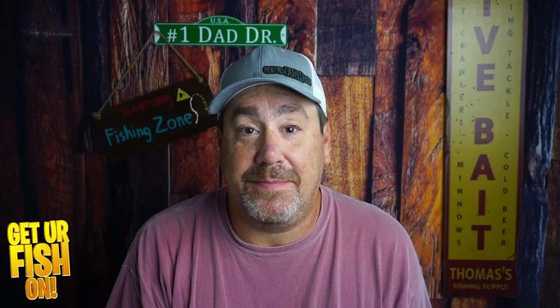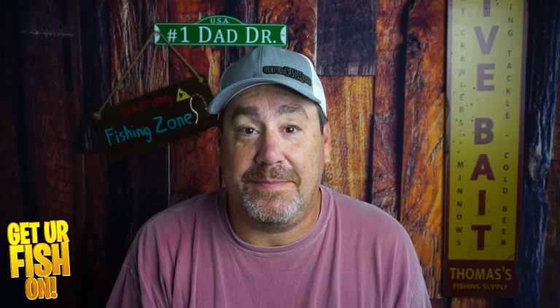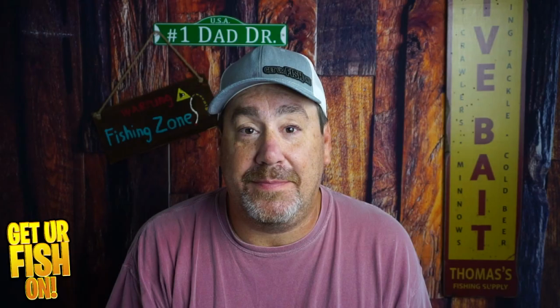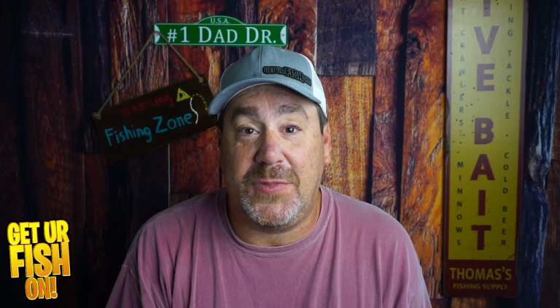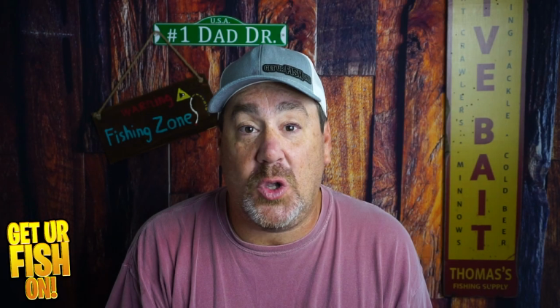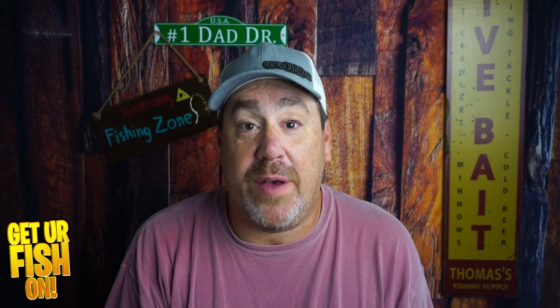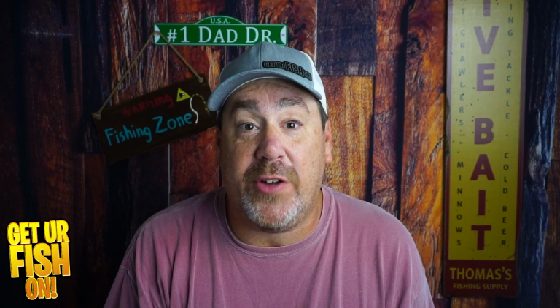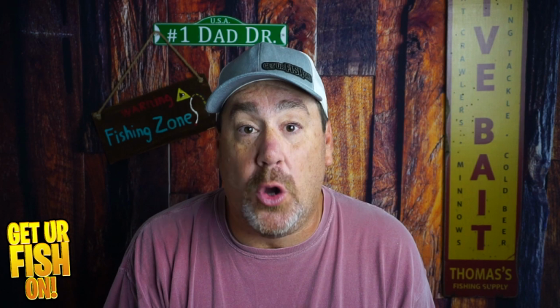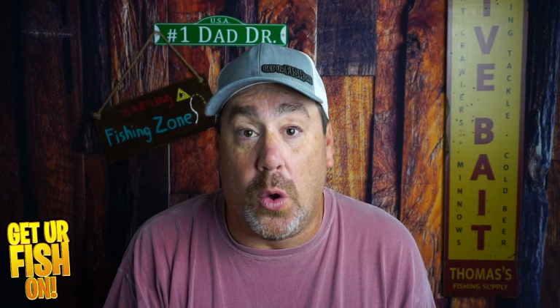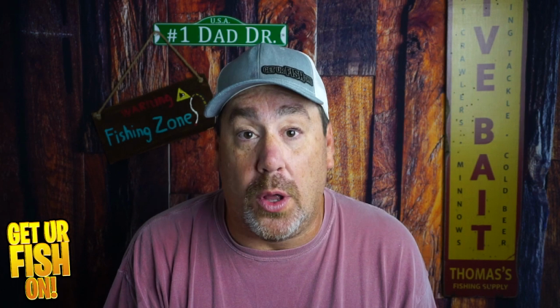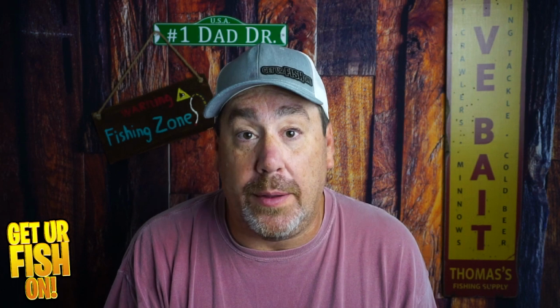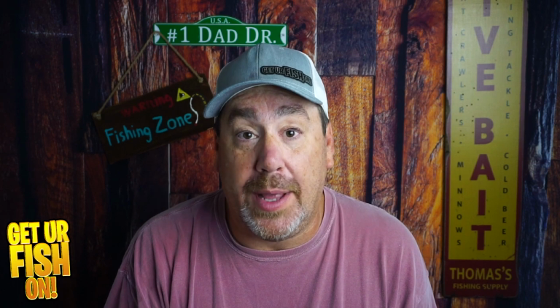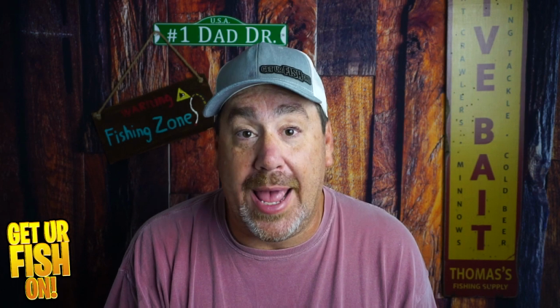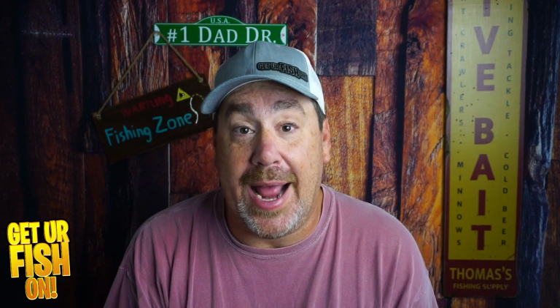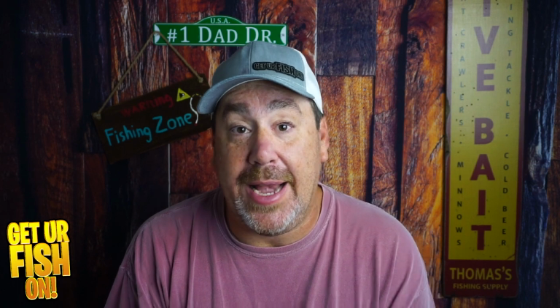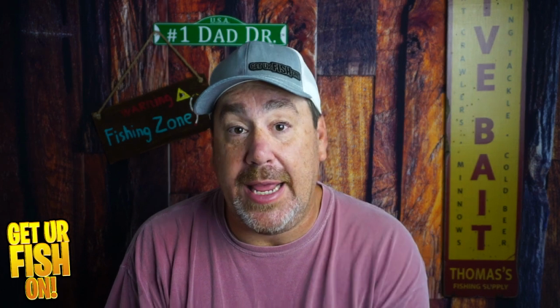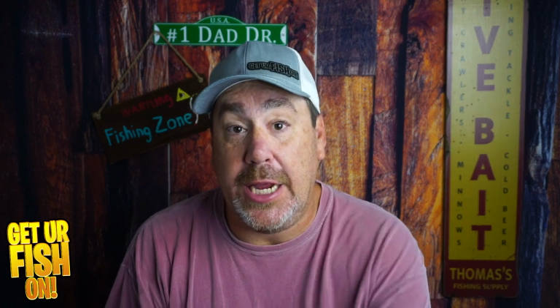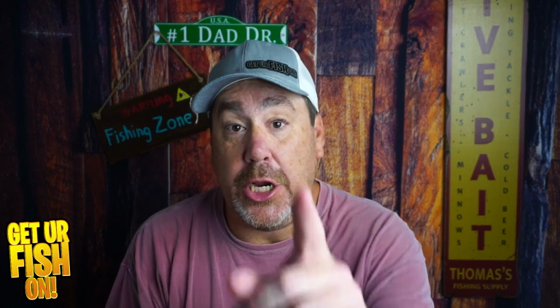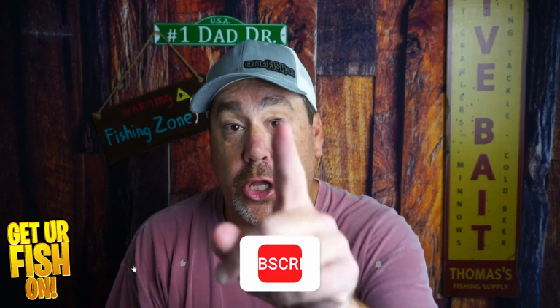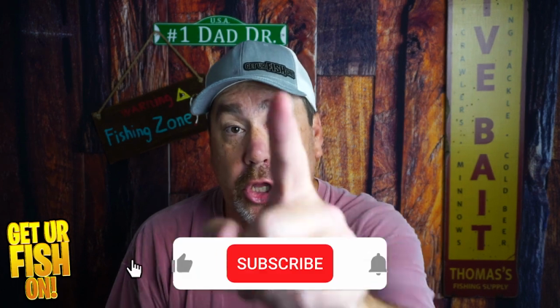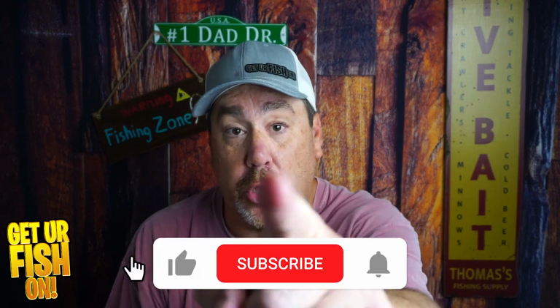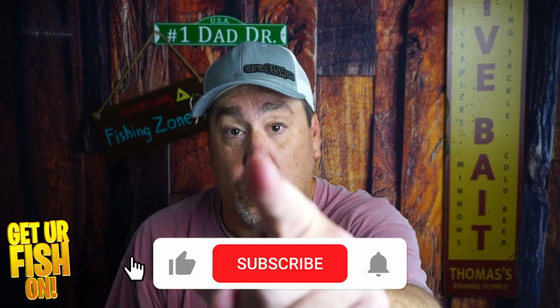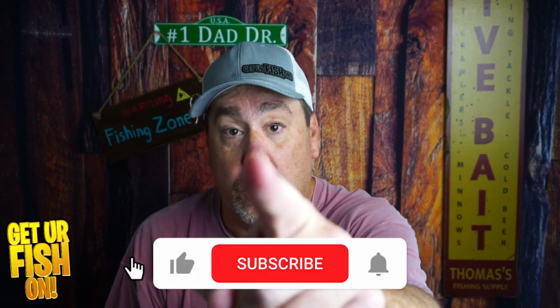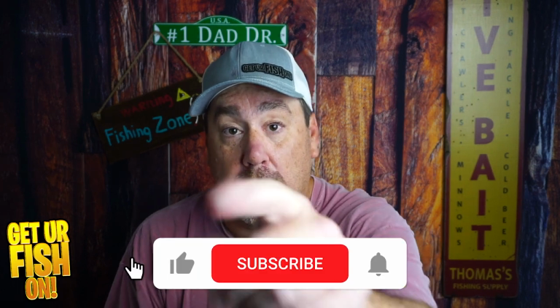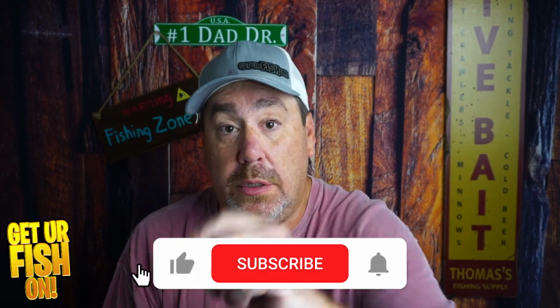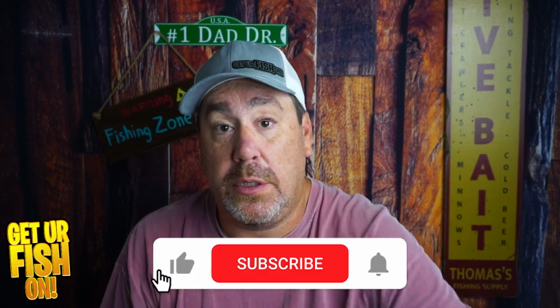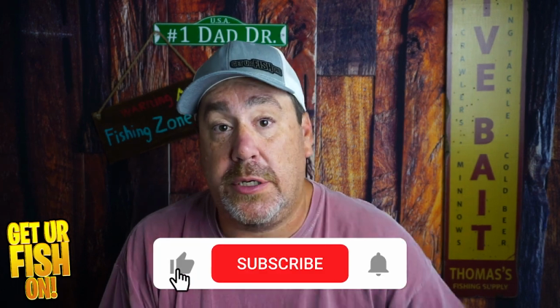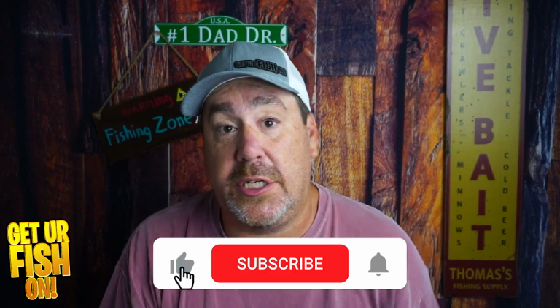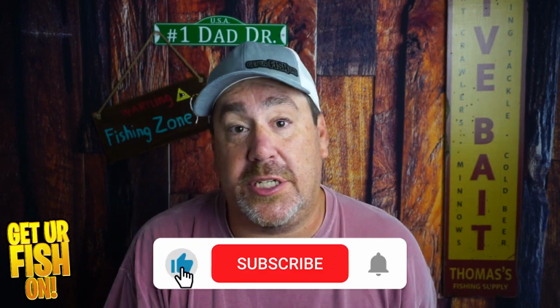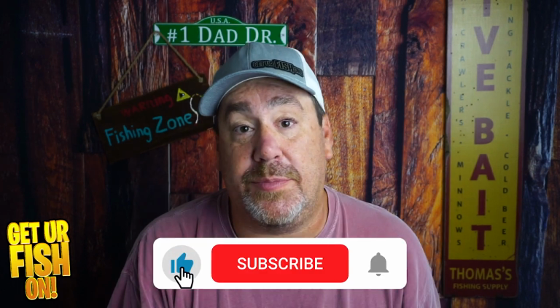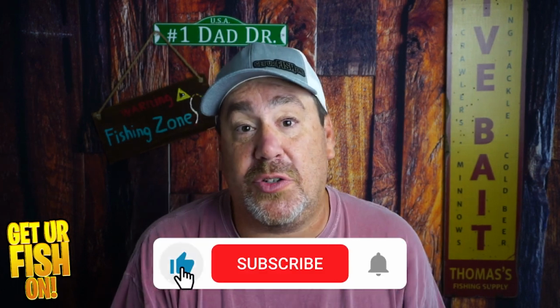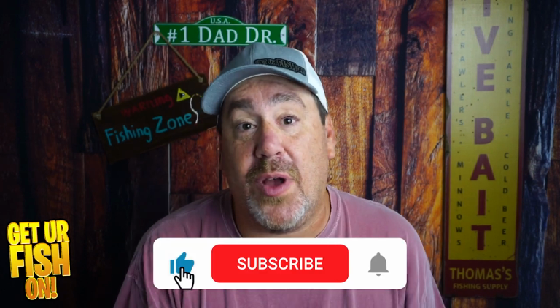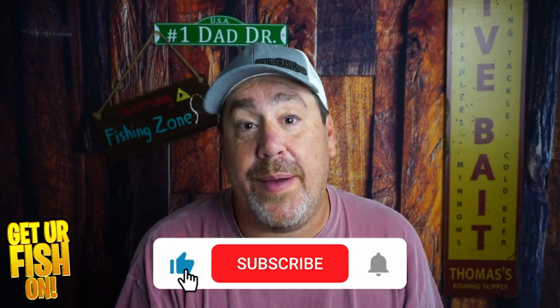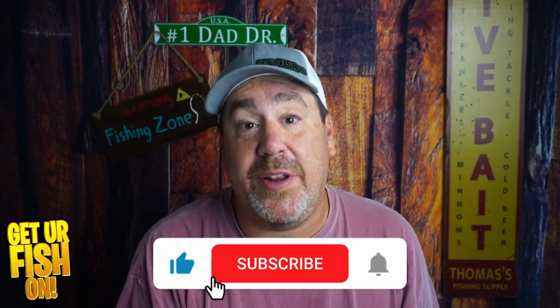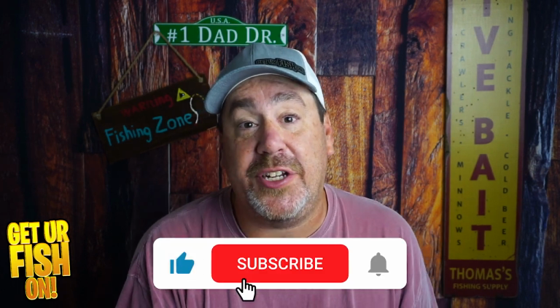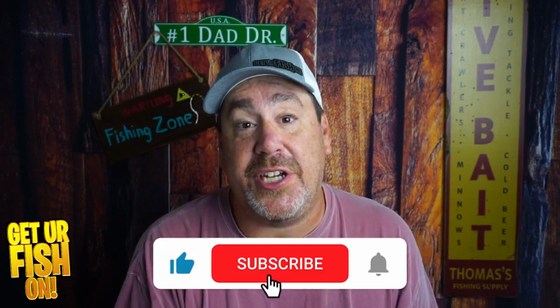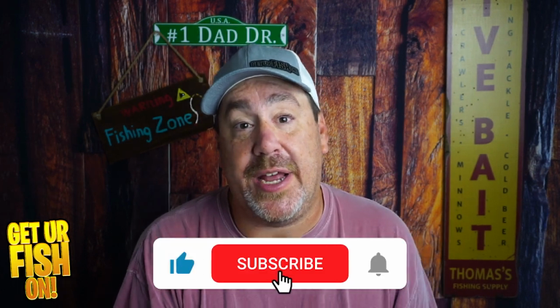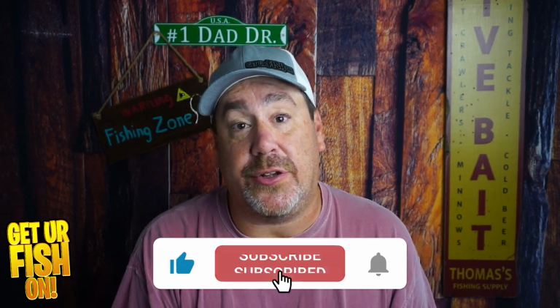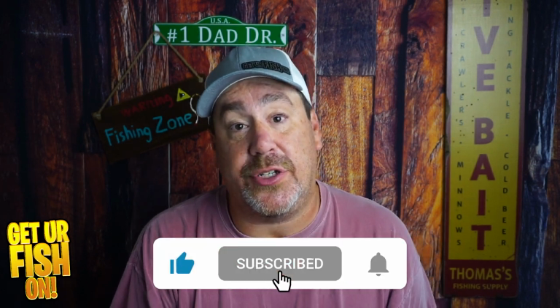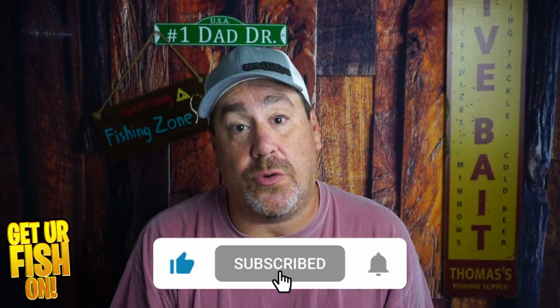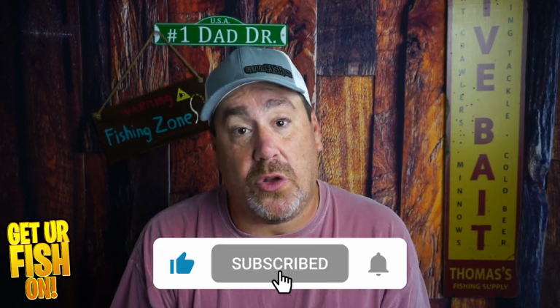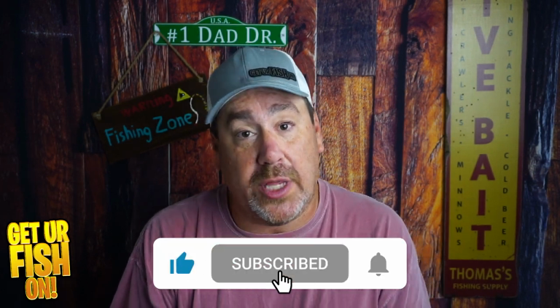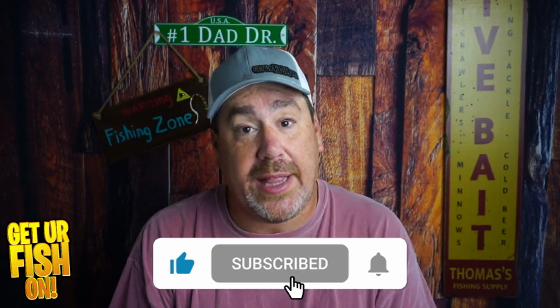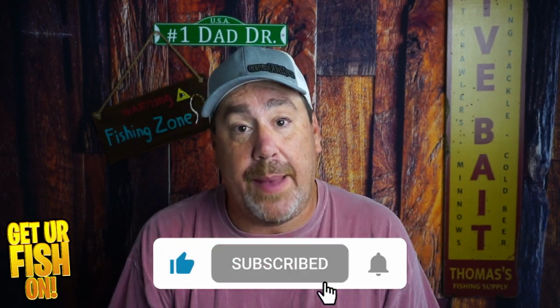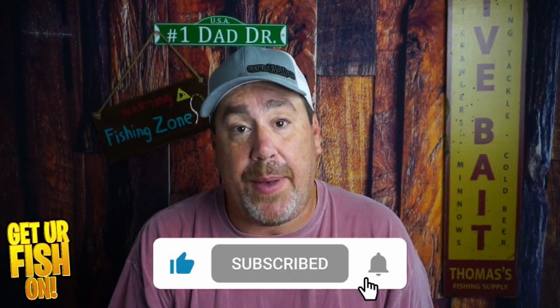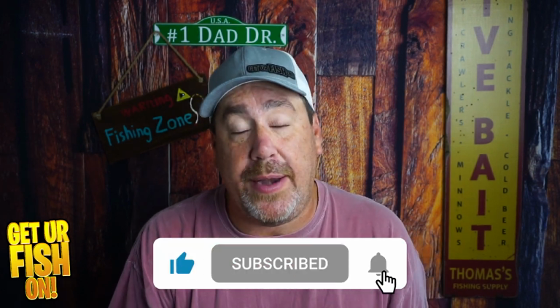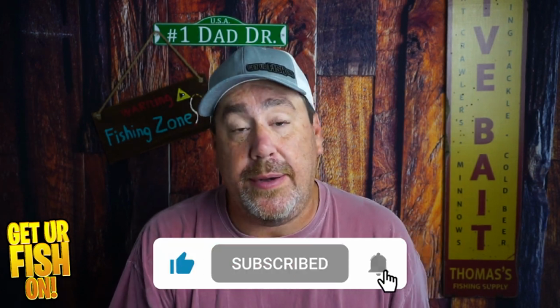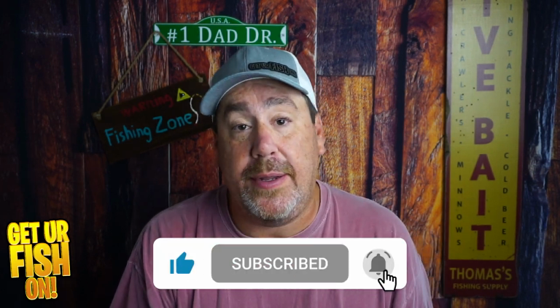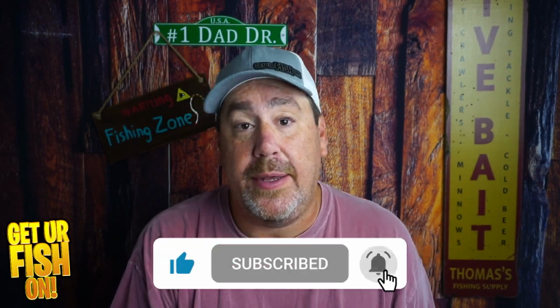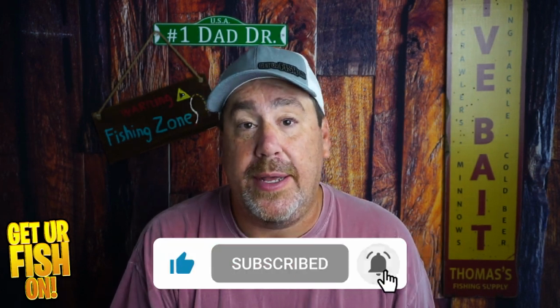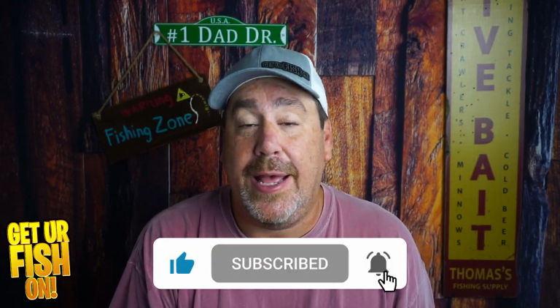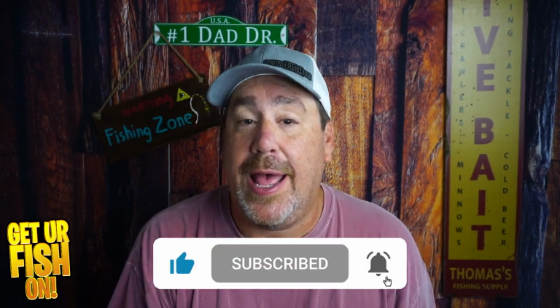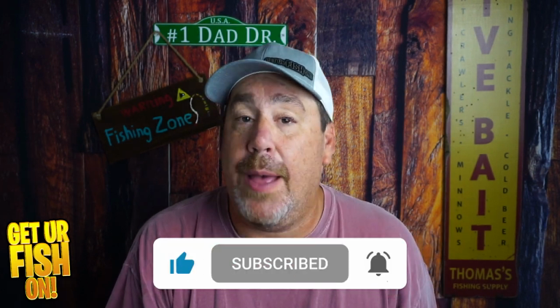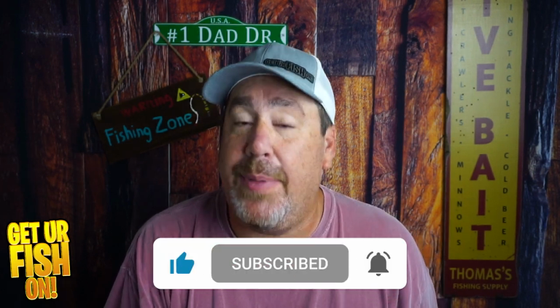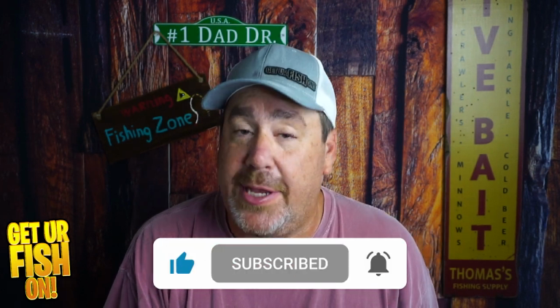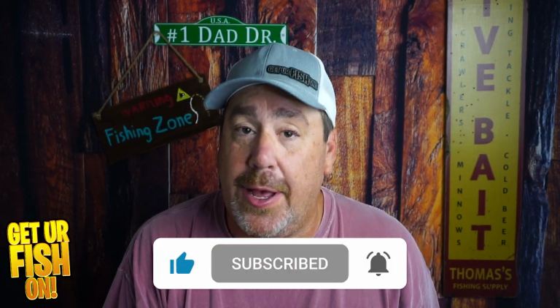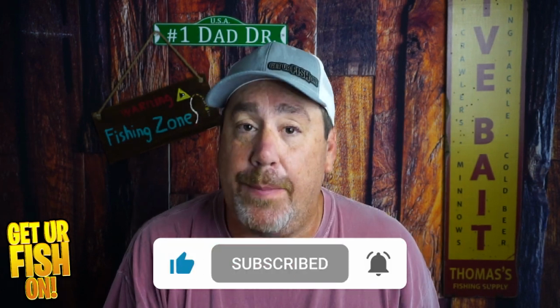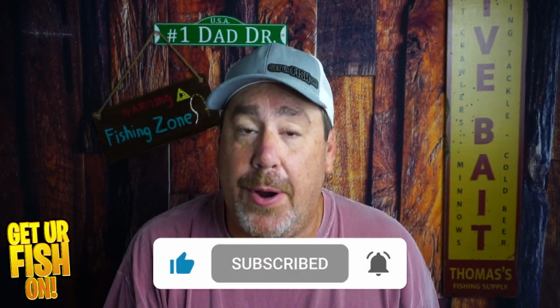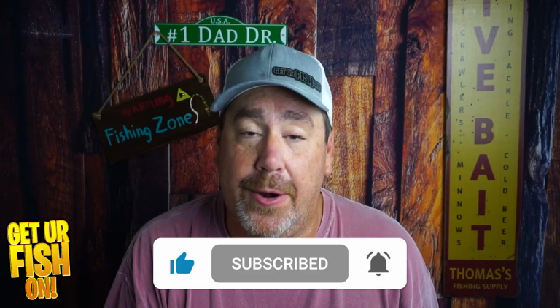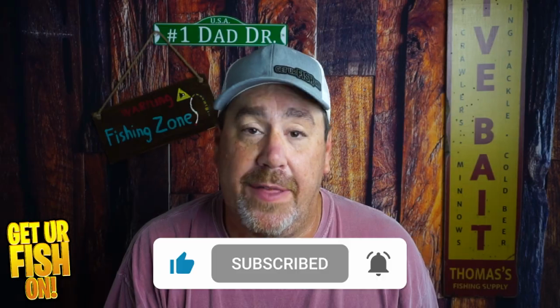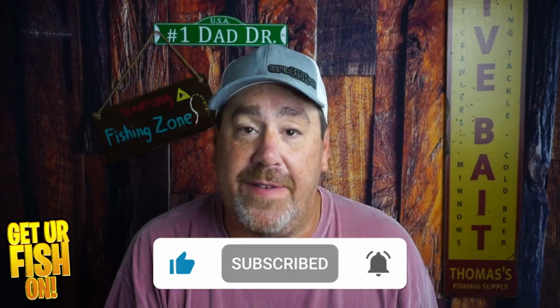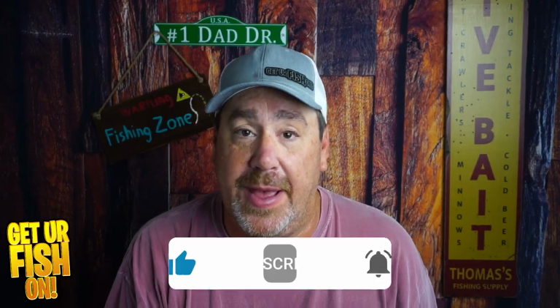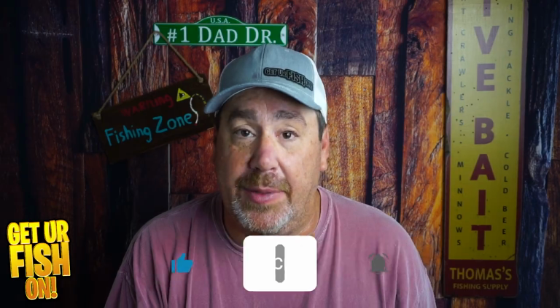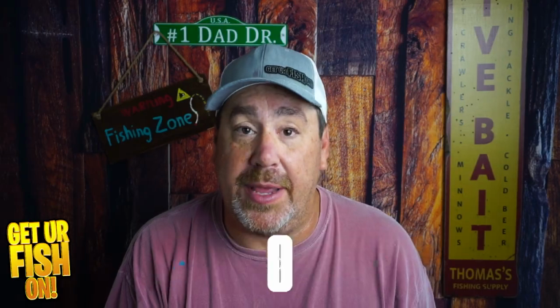I have a goal and I need you to subscribe to the channel. Click that button and become part of the family.